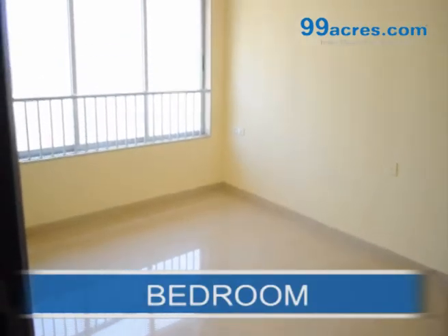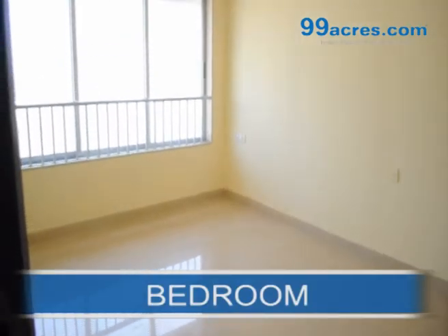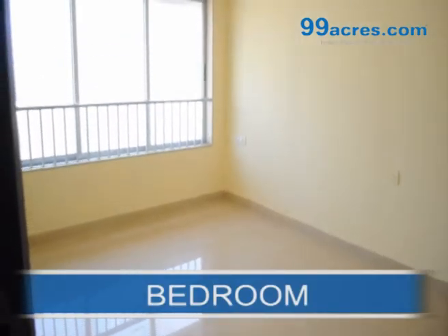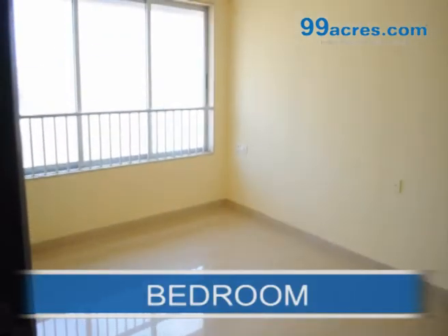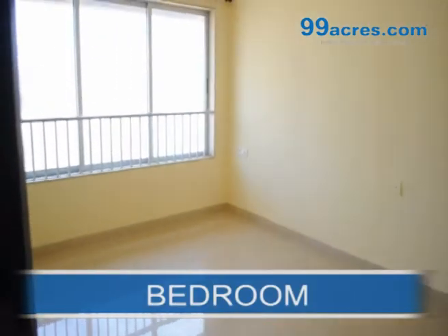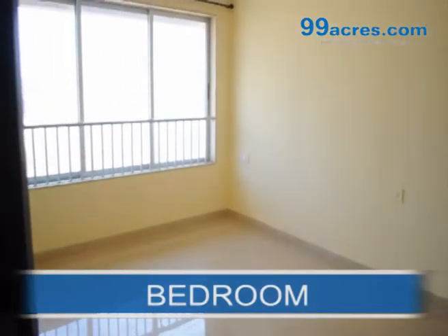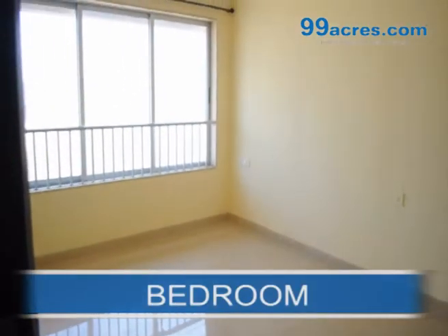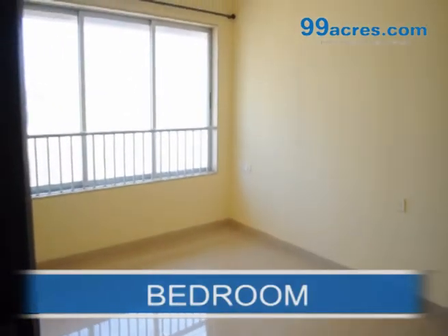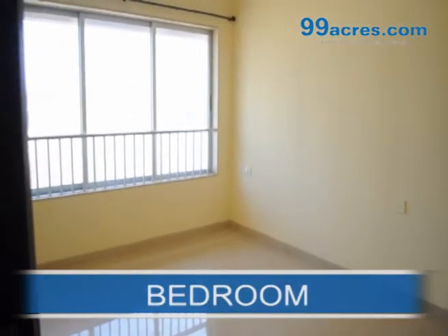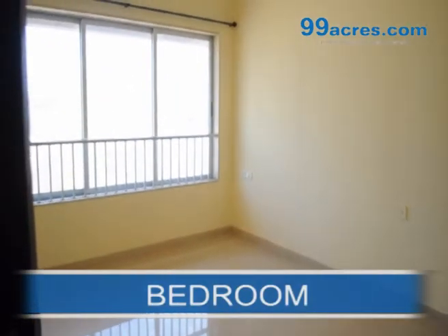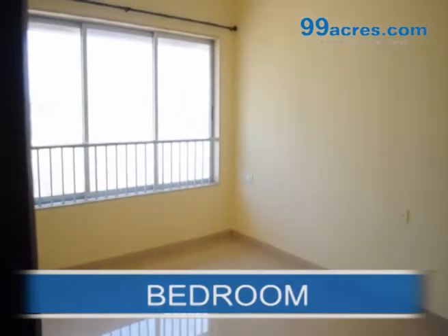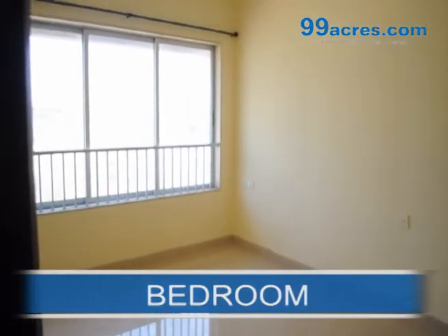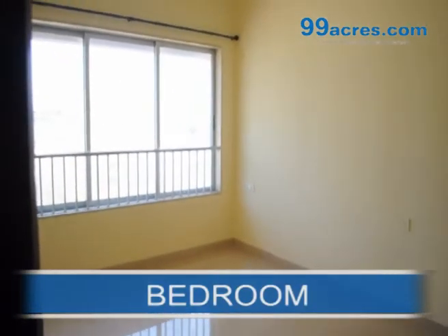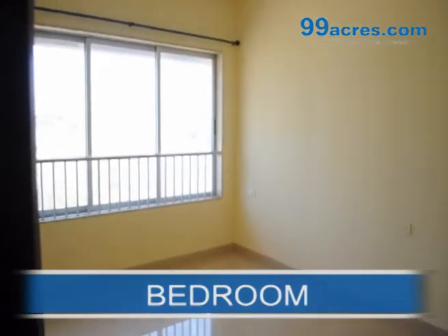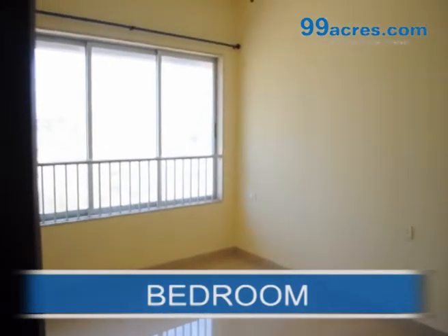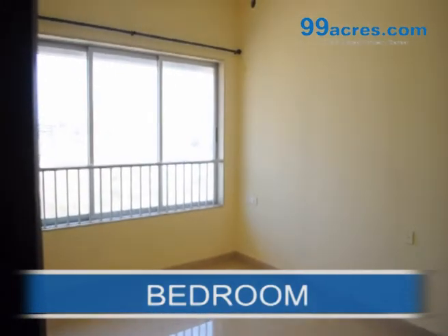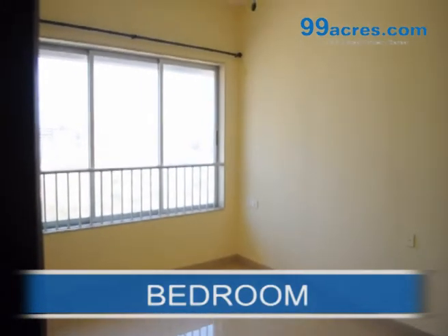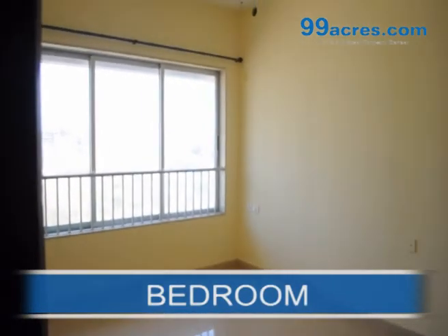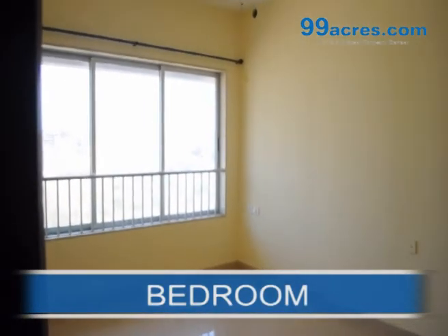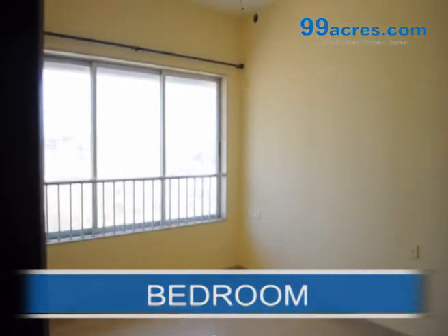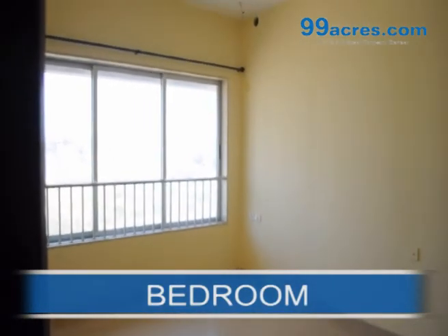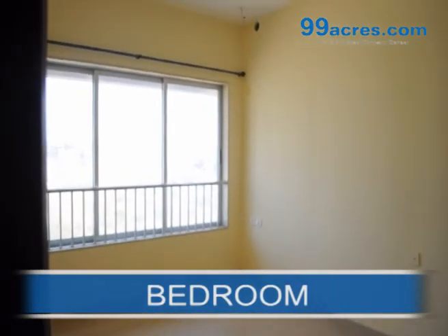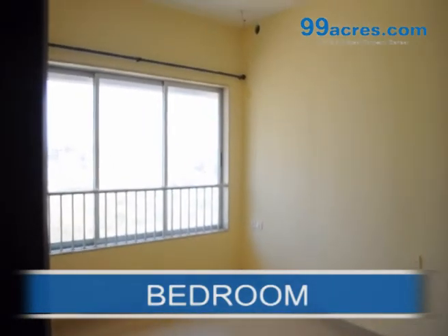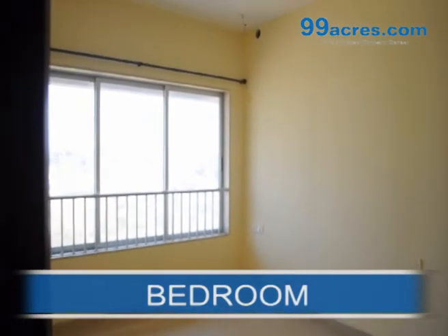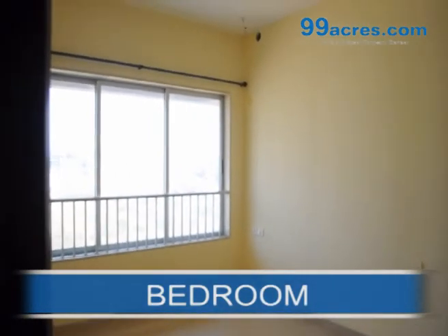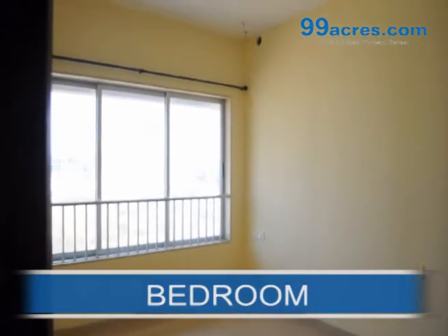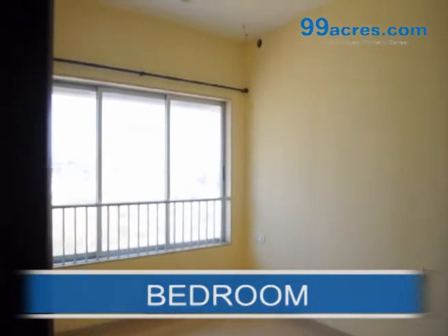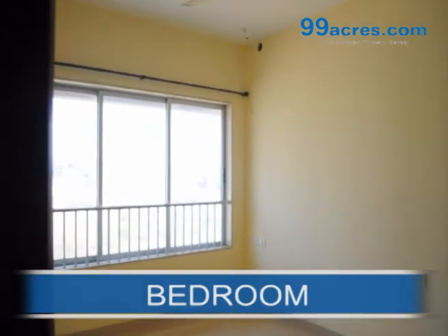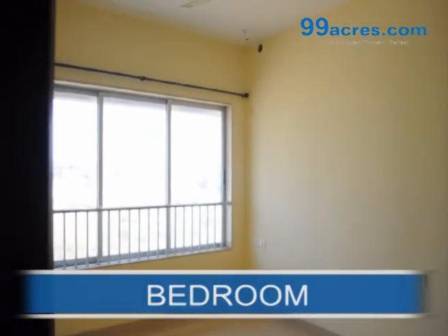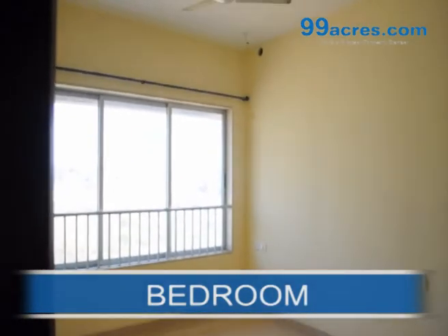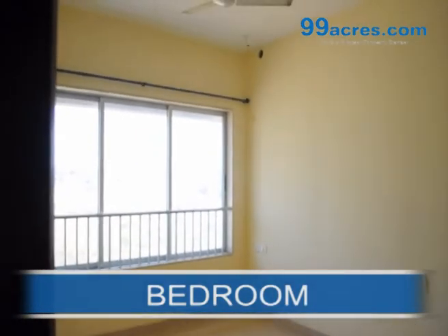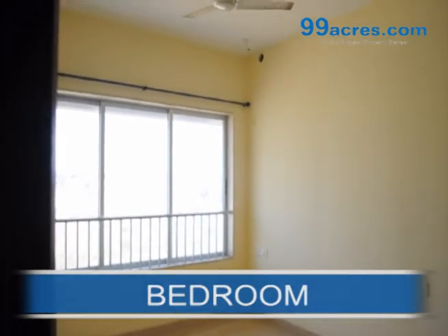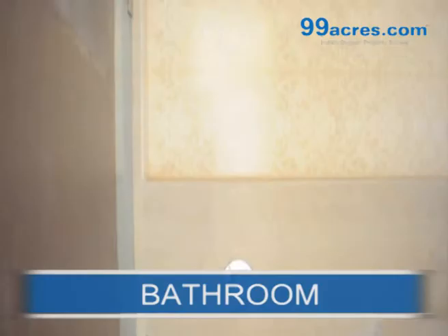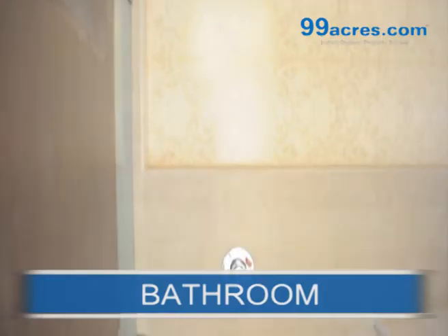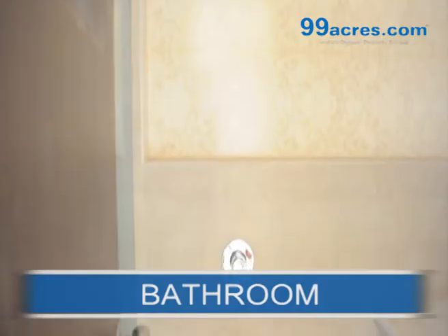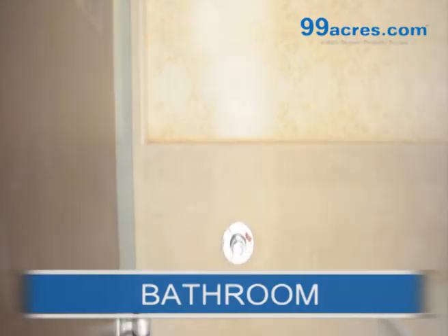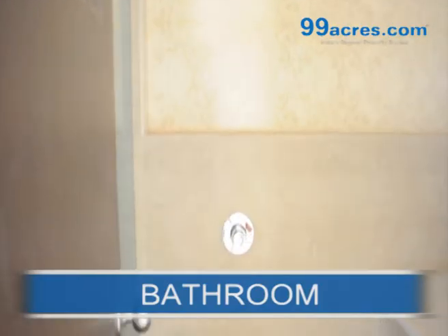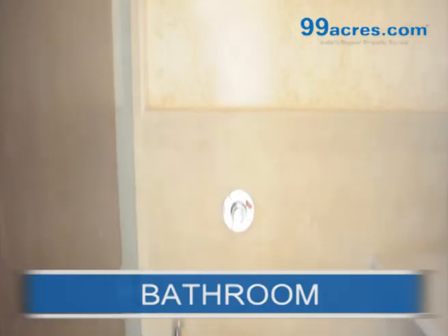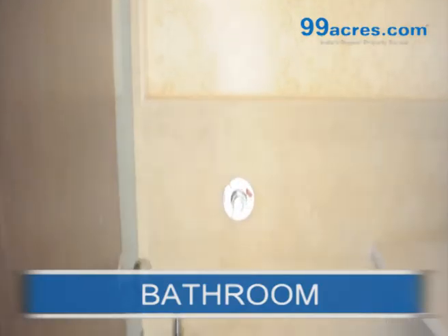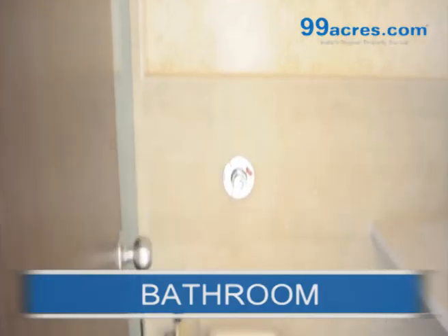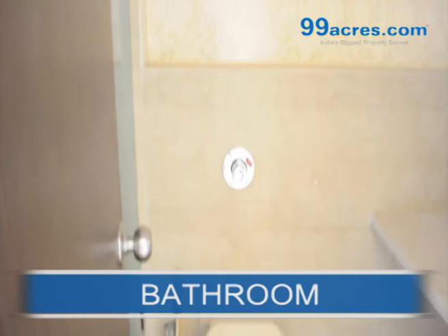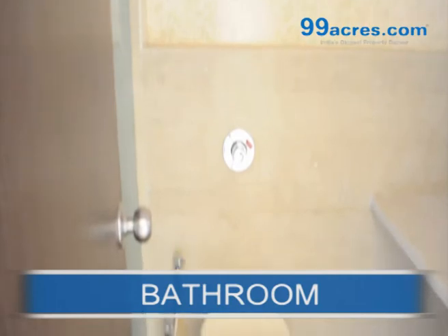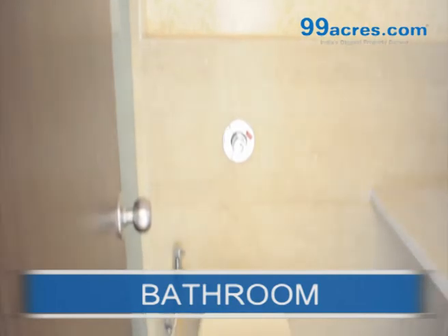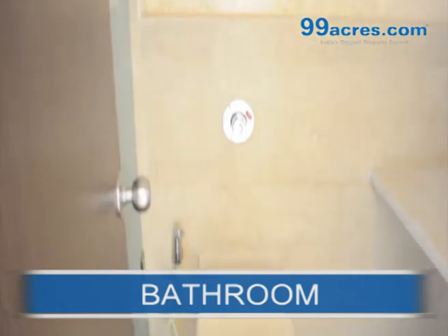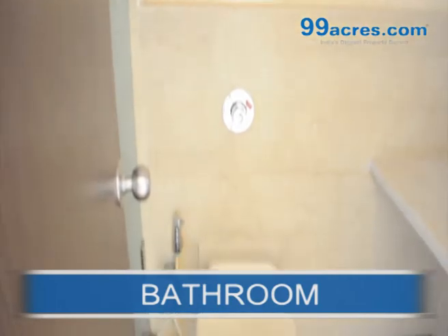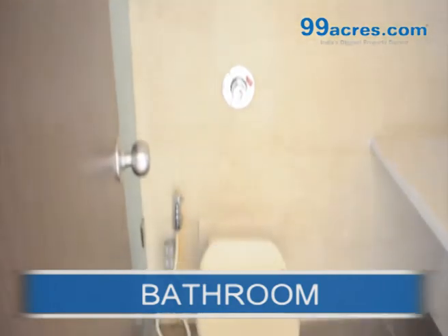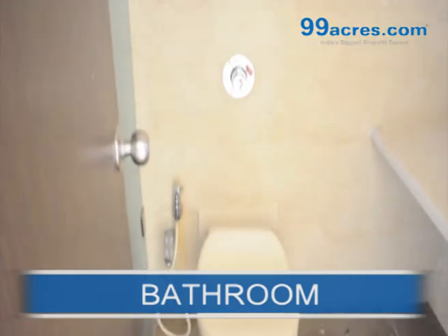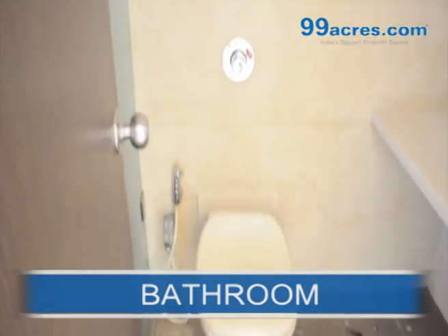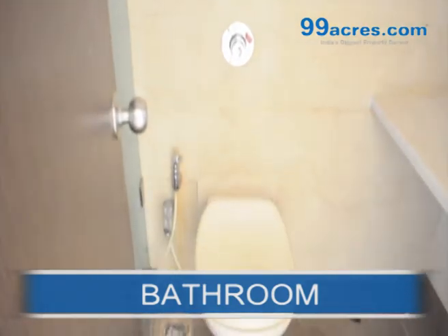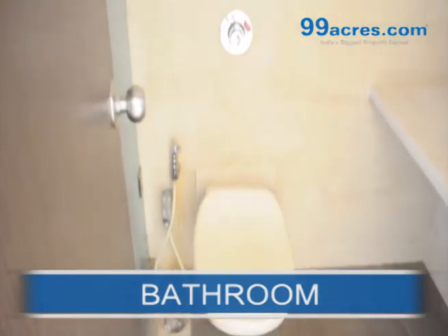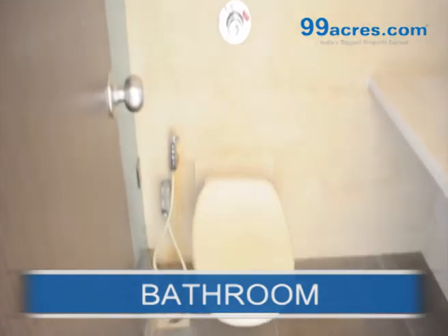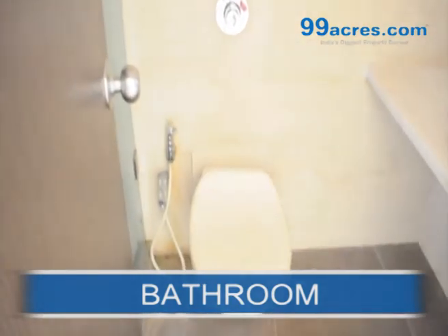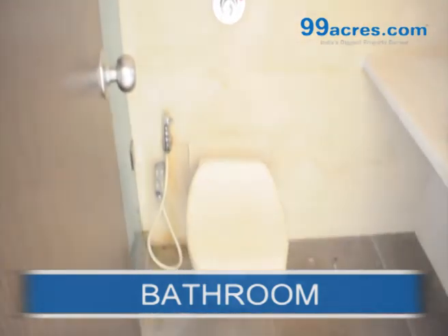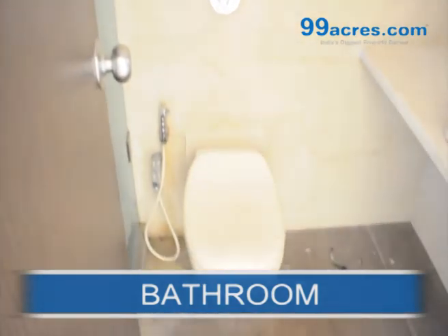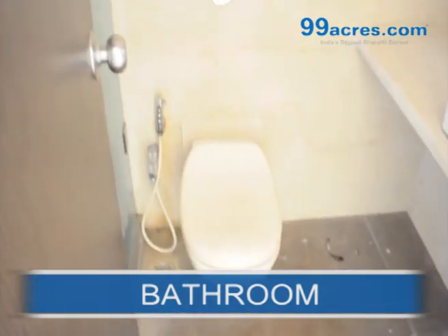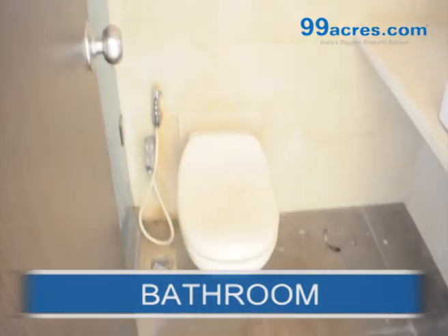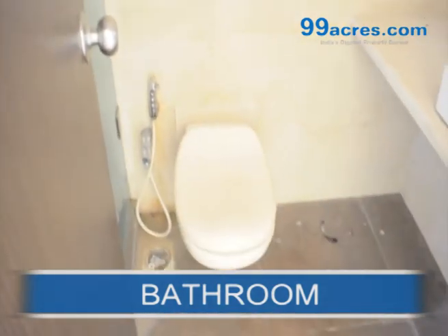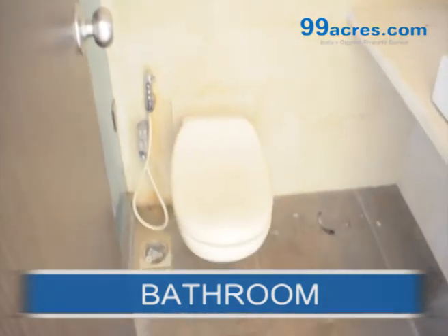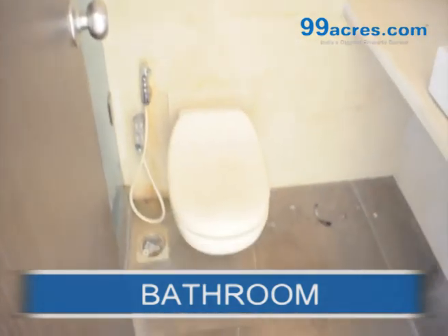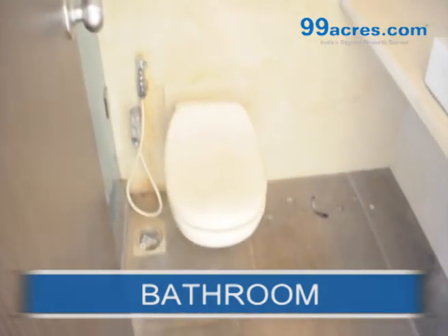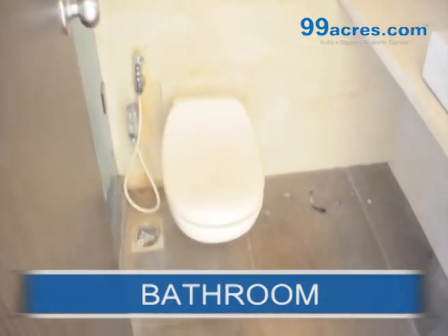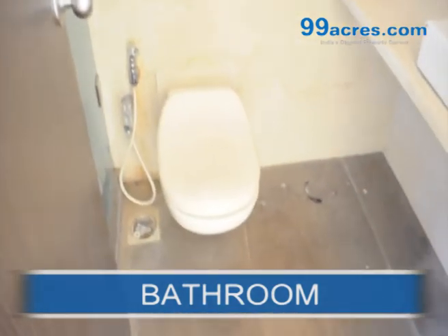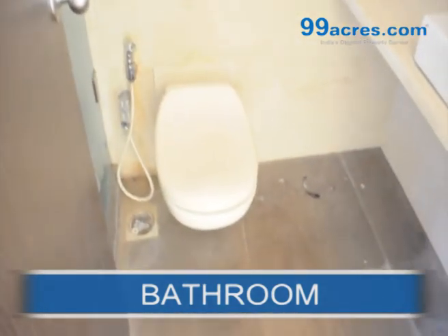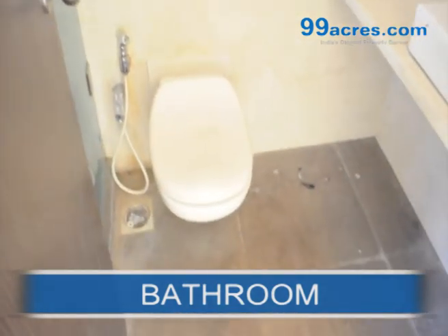This is a well ventilated master bedroom with an attached bathroom.